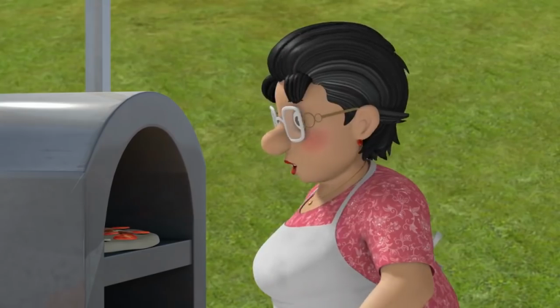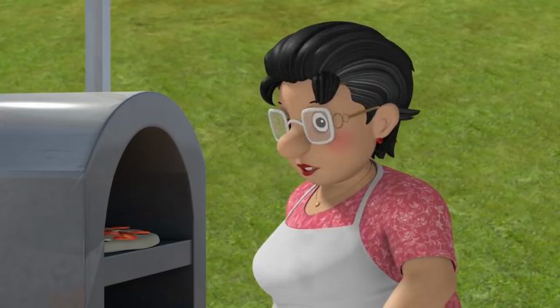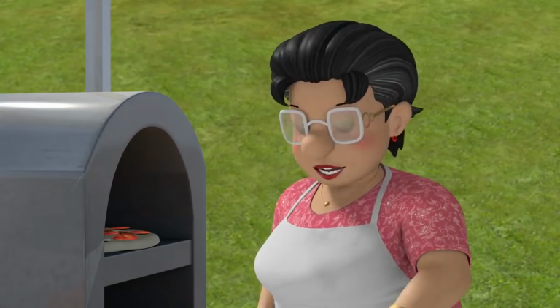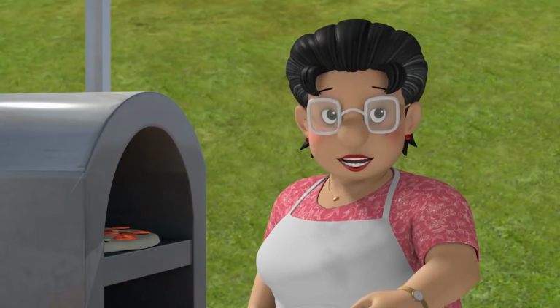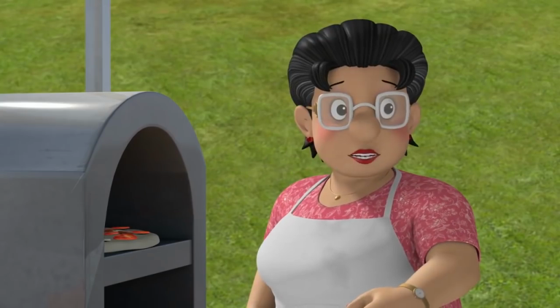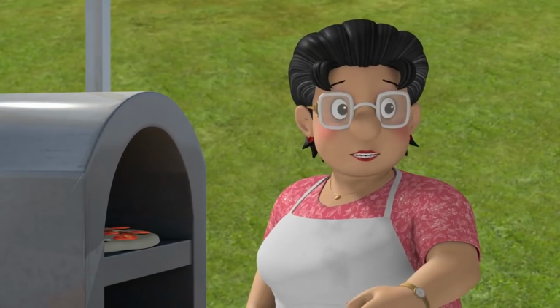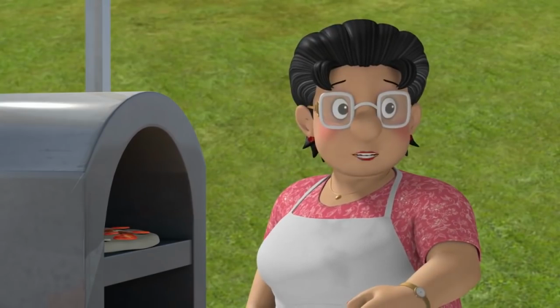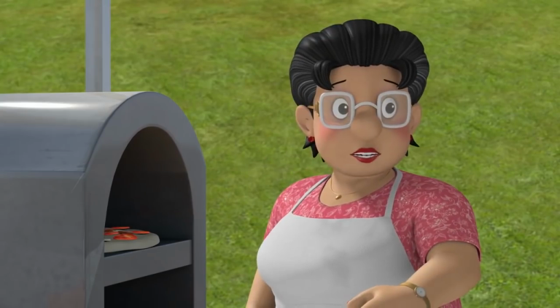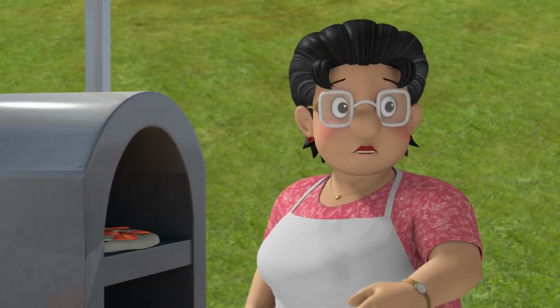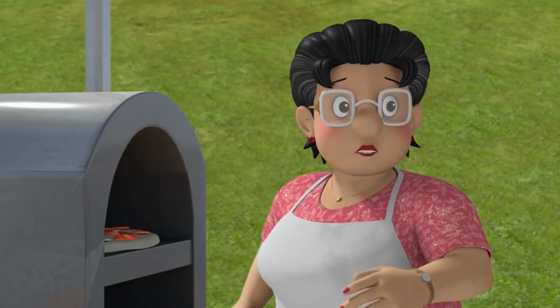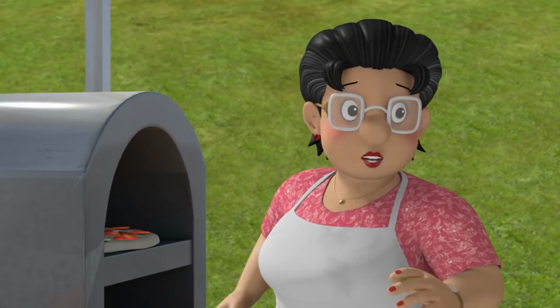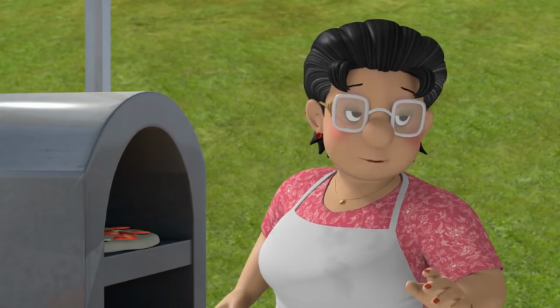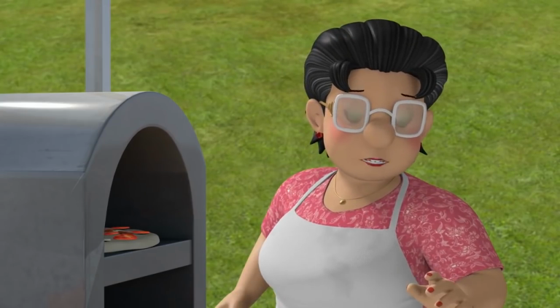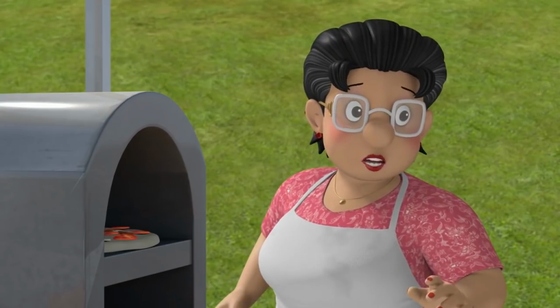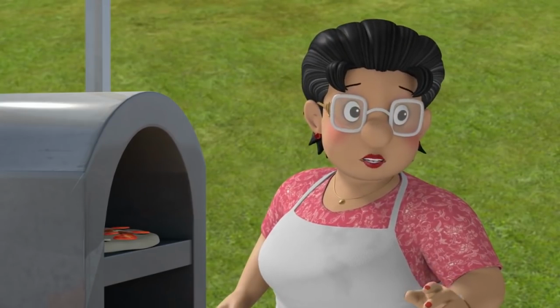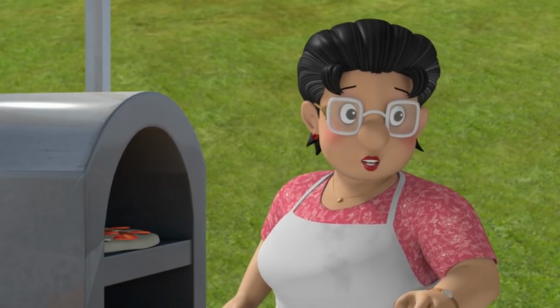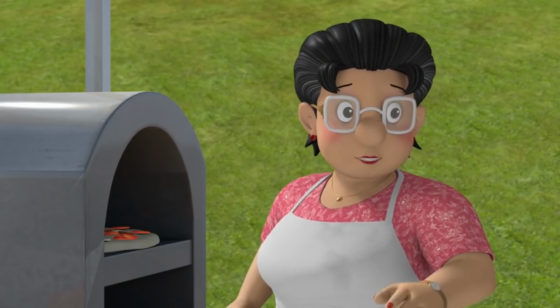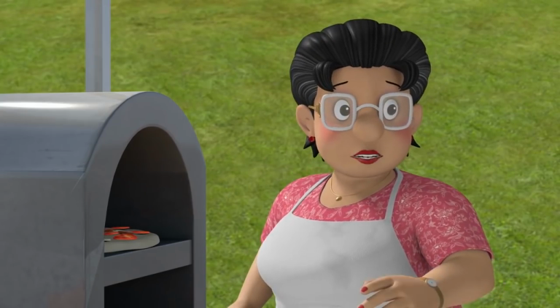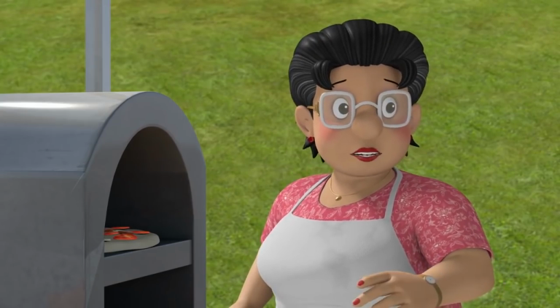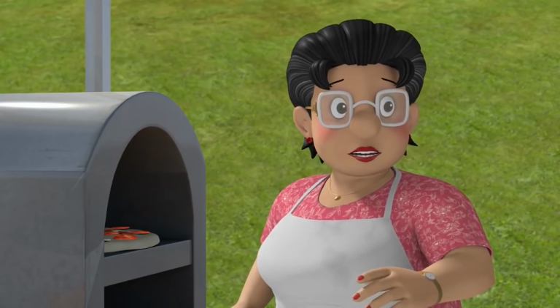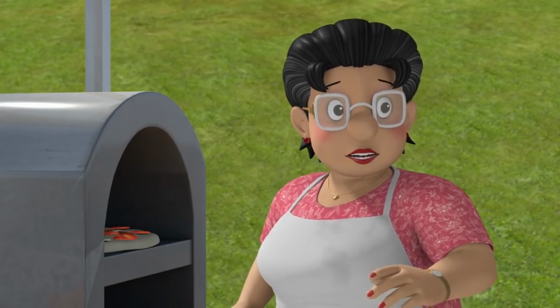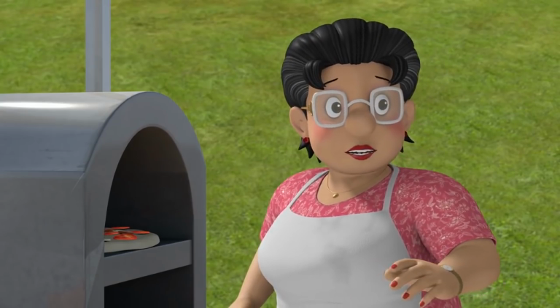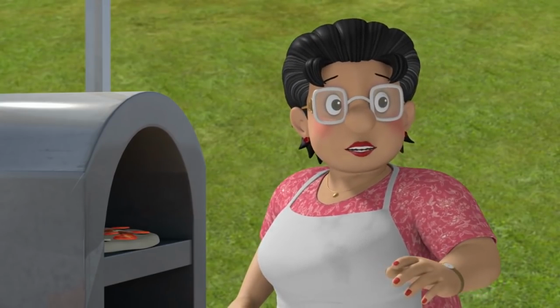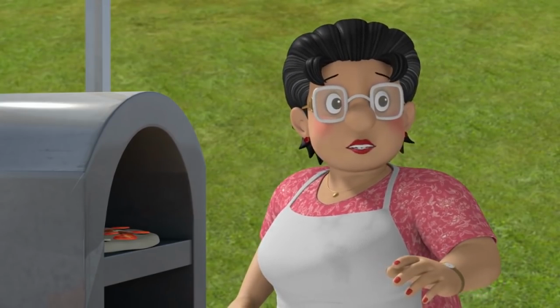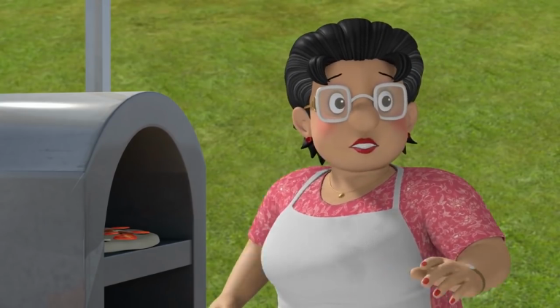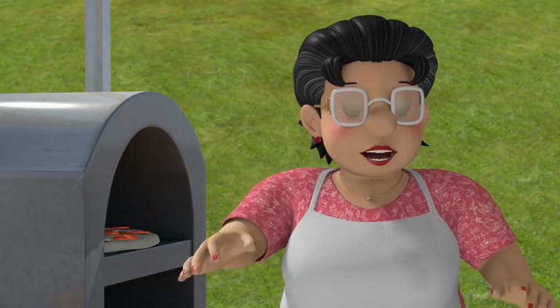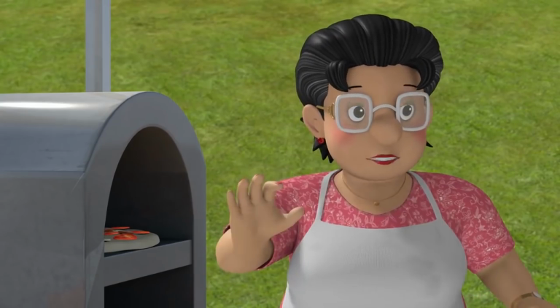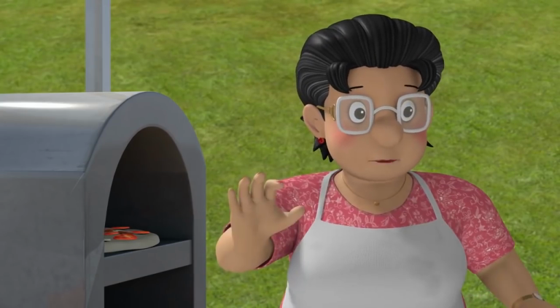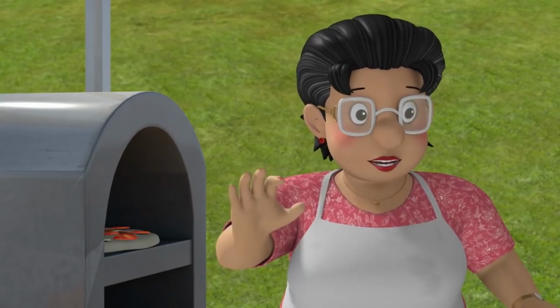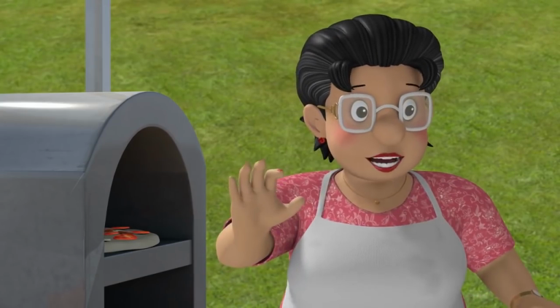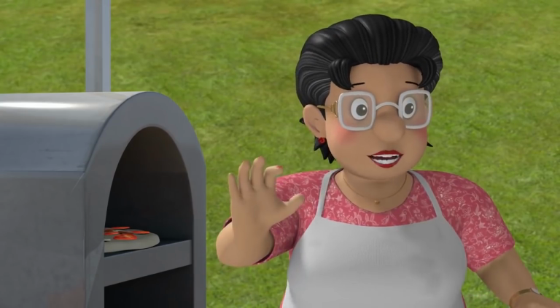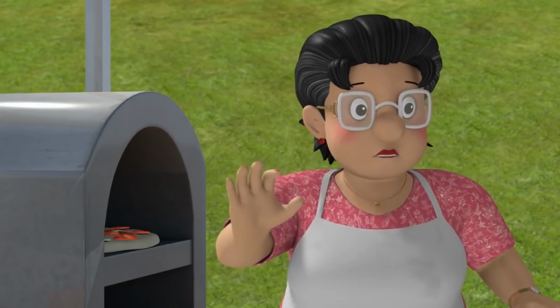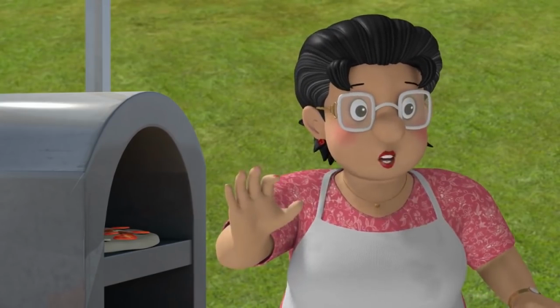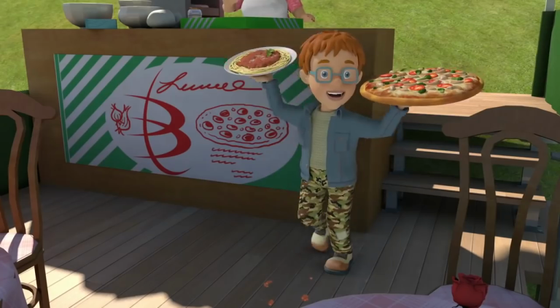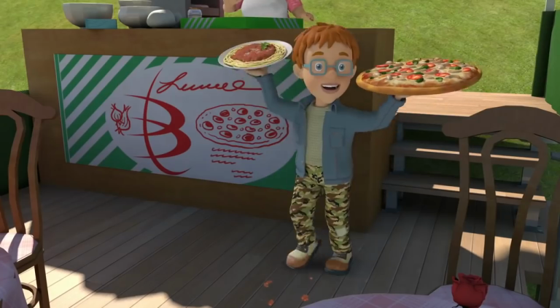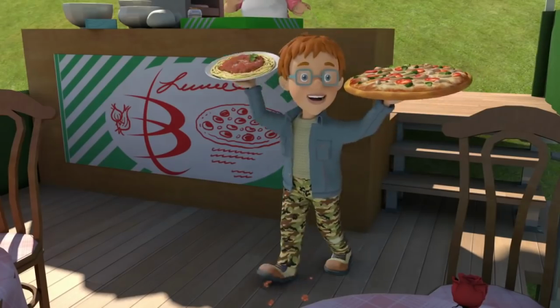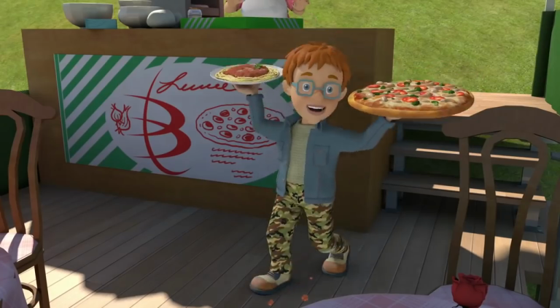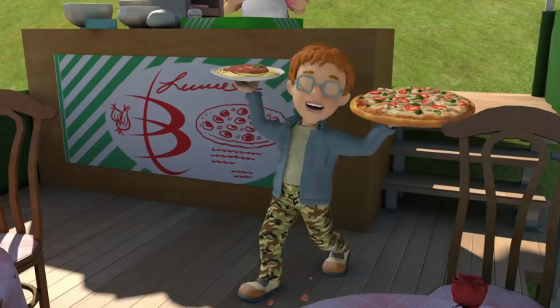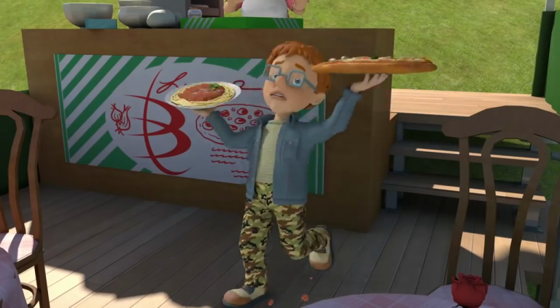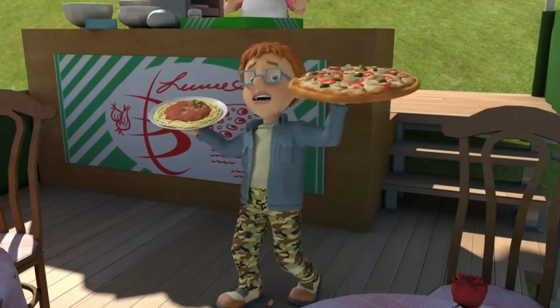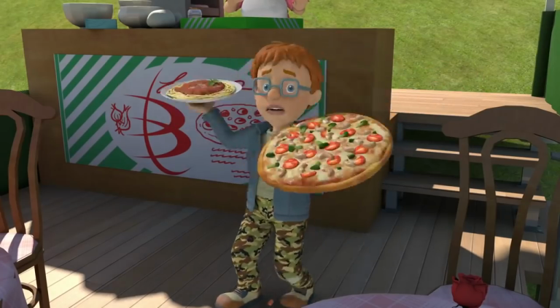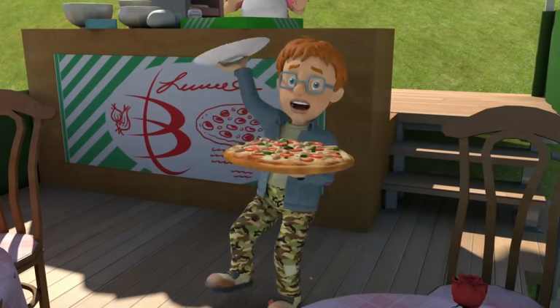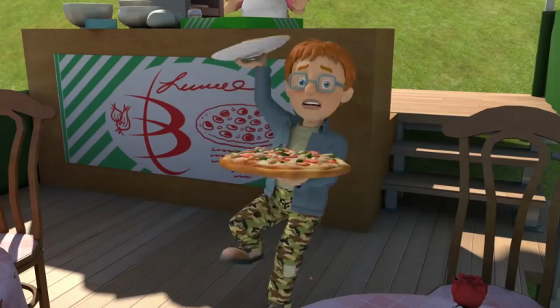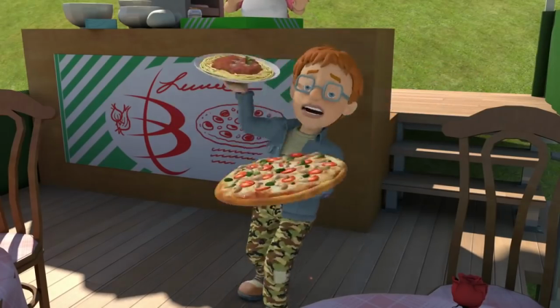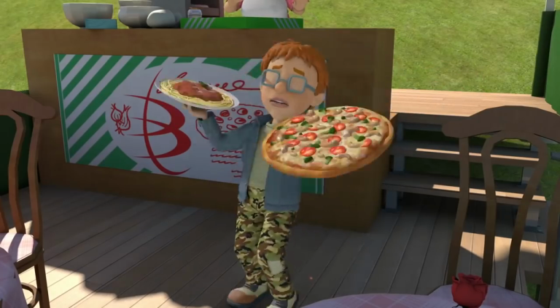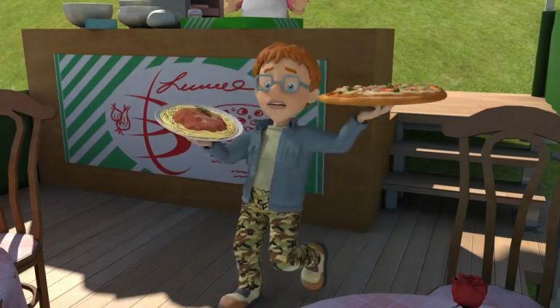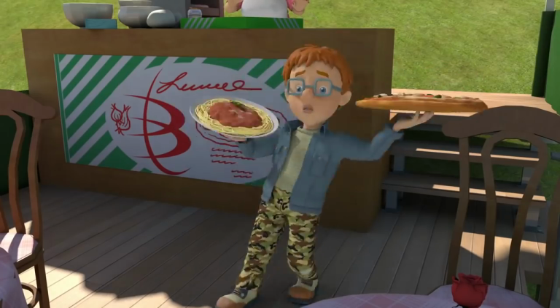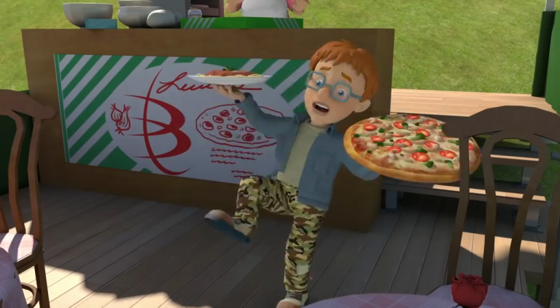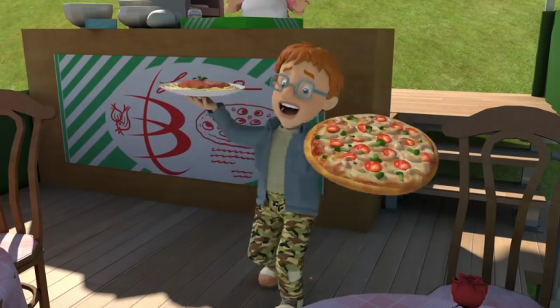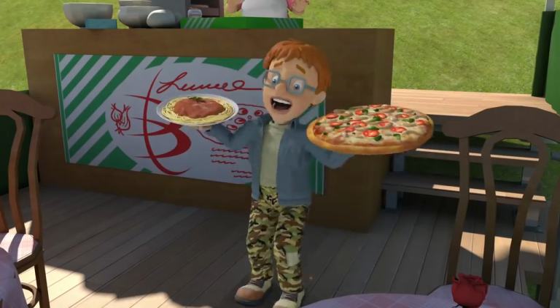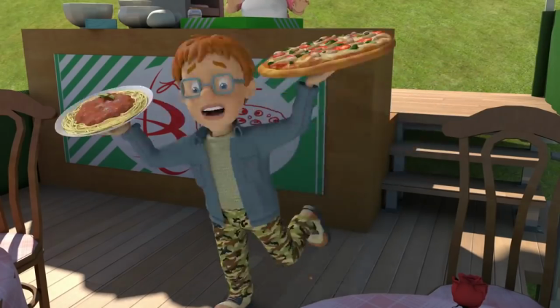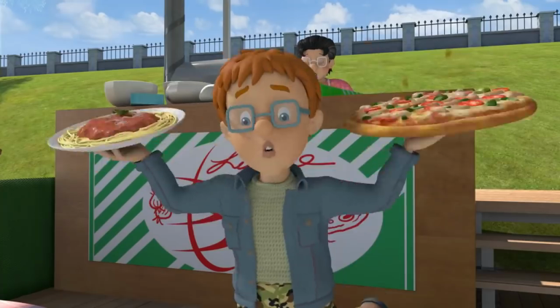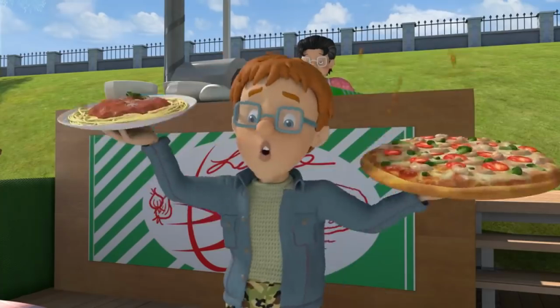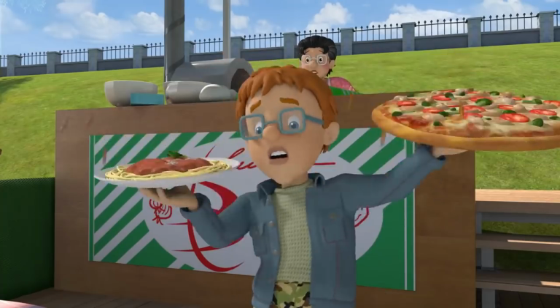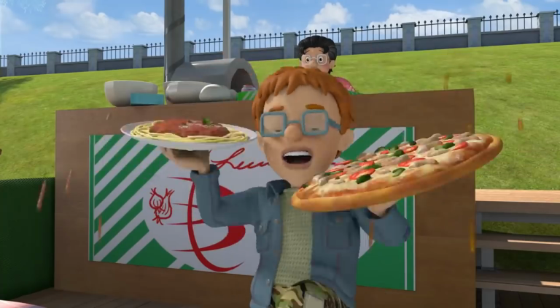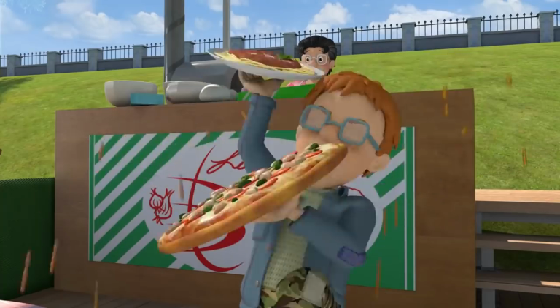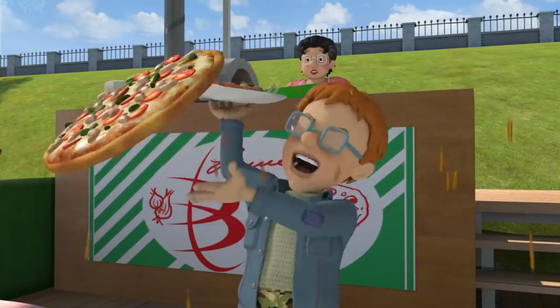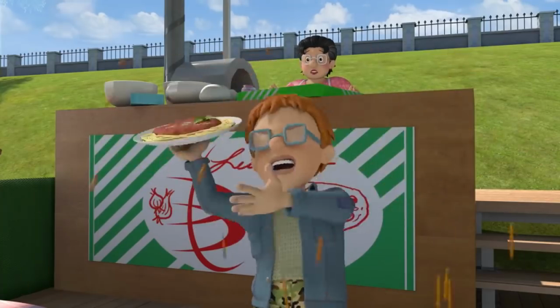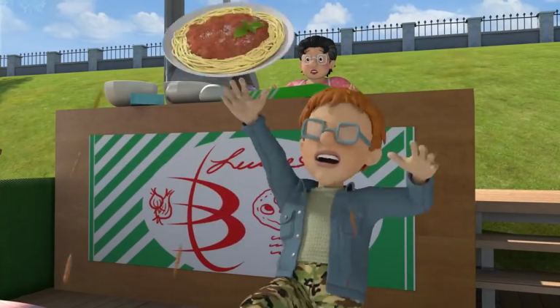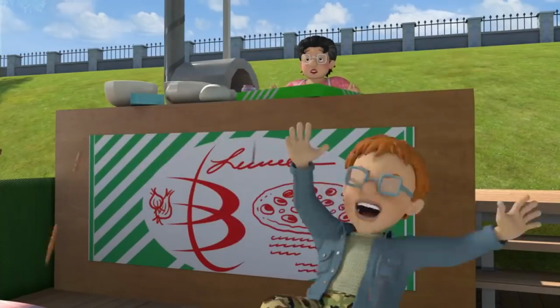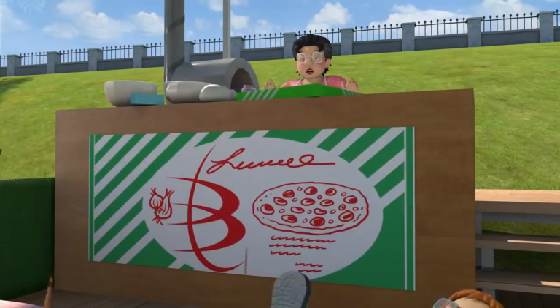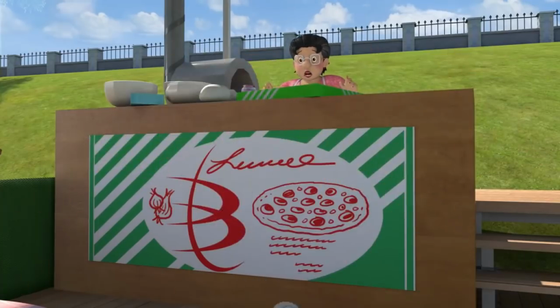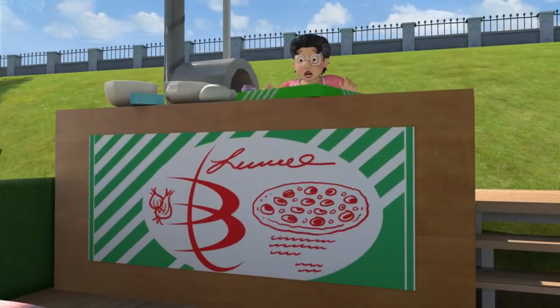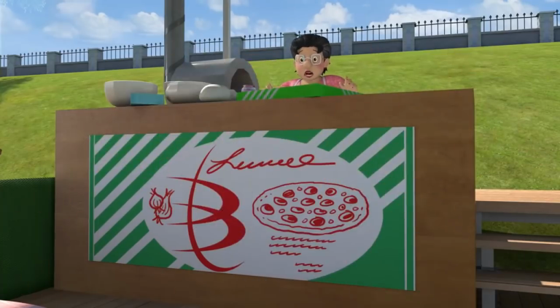Forget about the football, Norman. Just be careful with the... What? Ow, ow, ow!